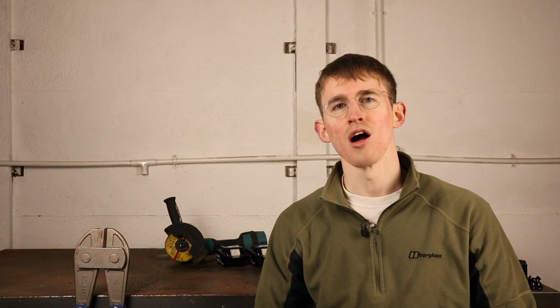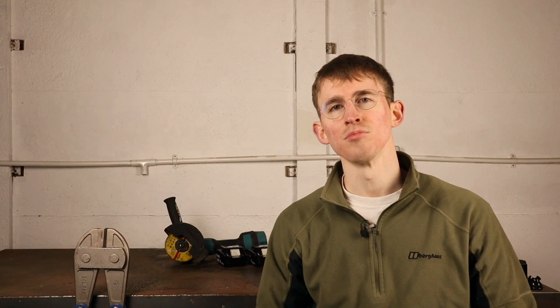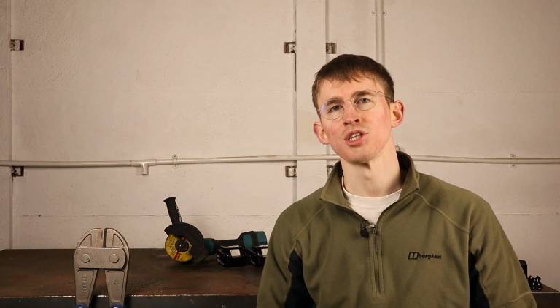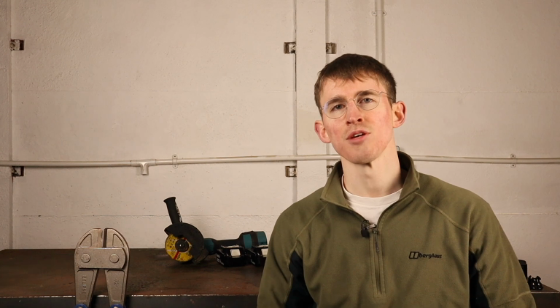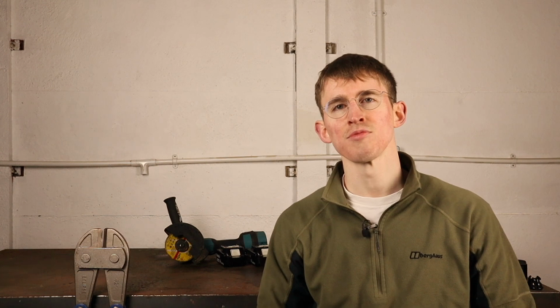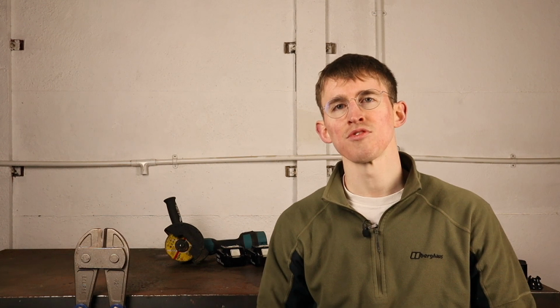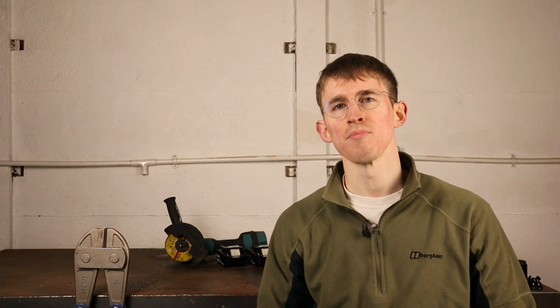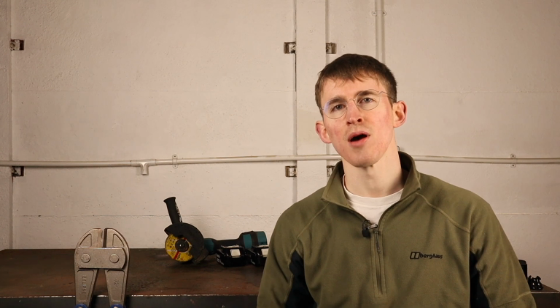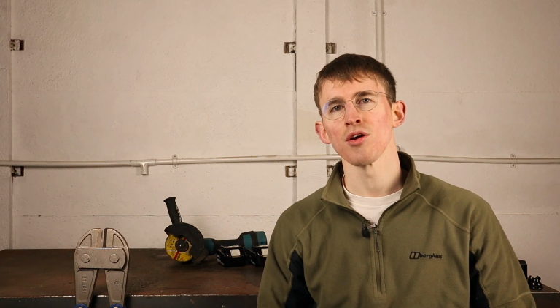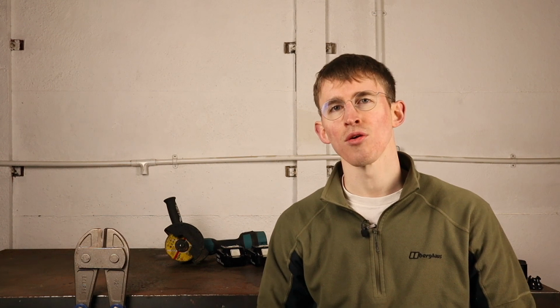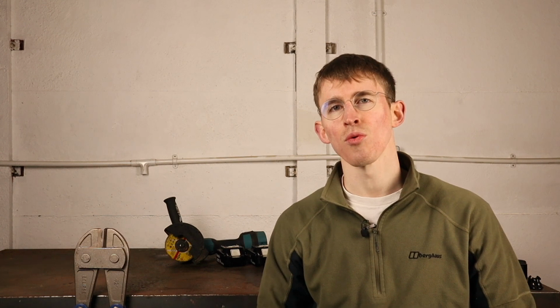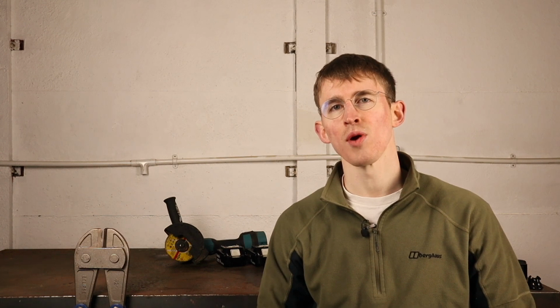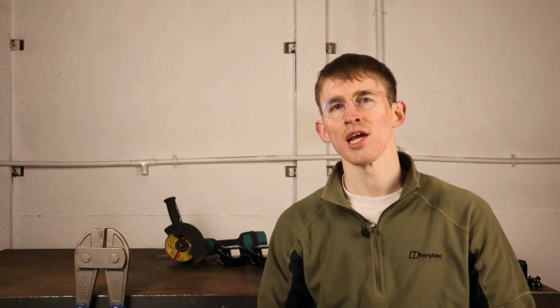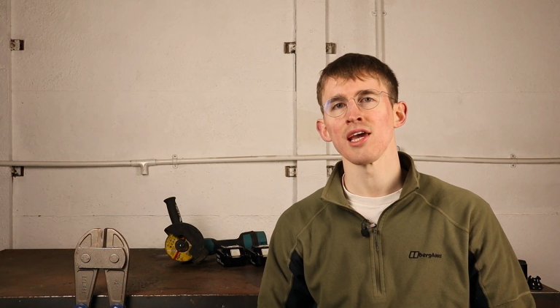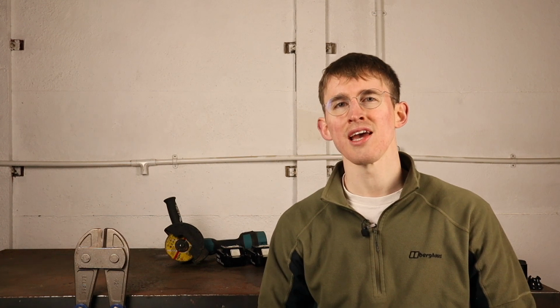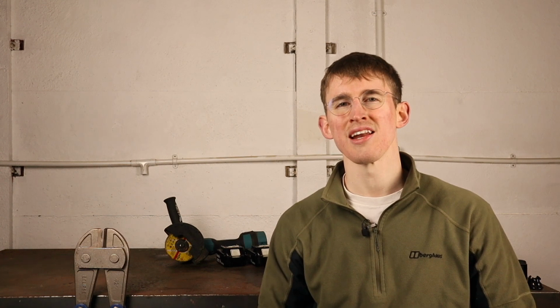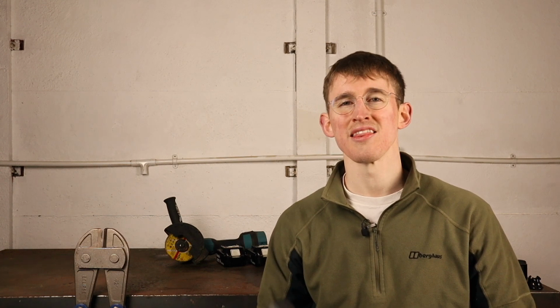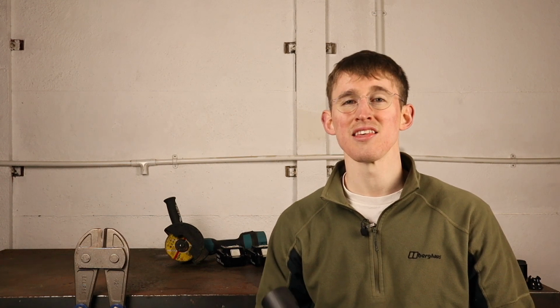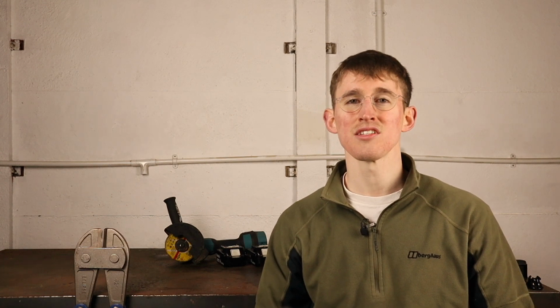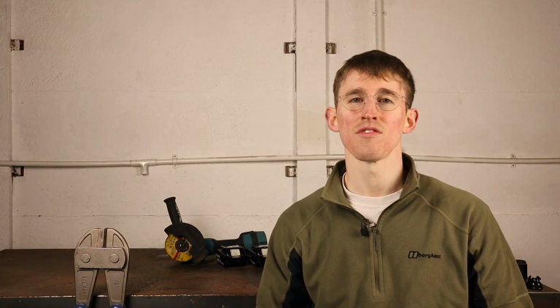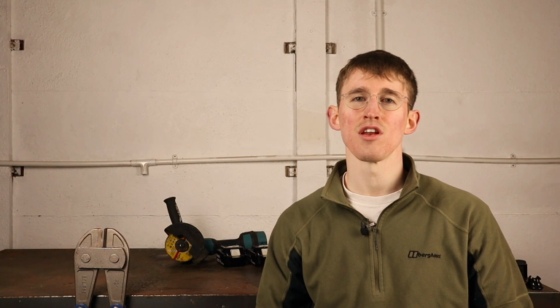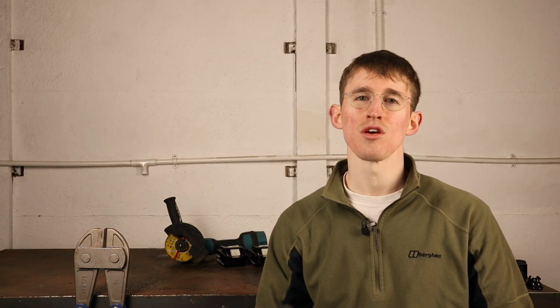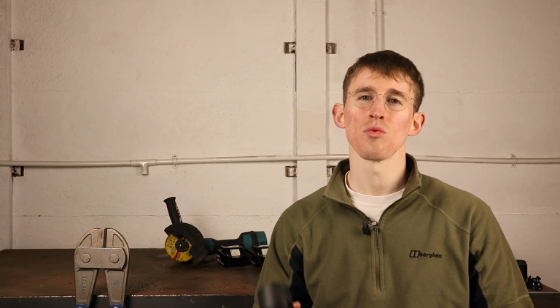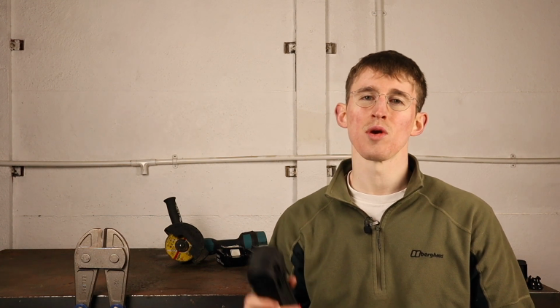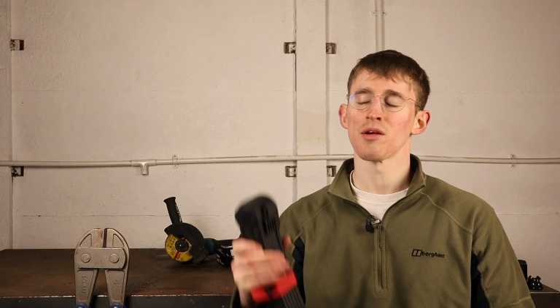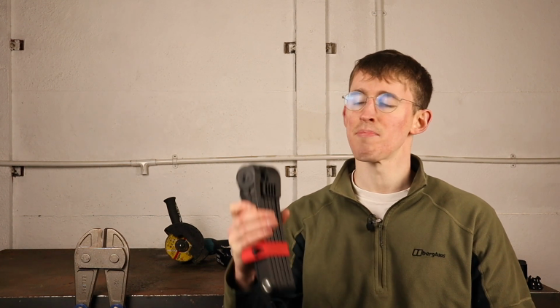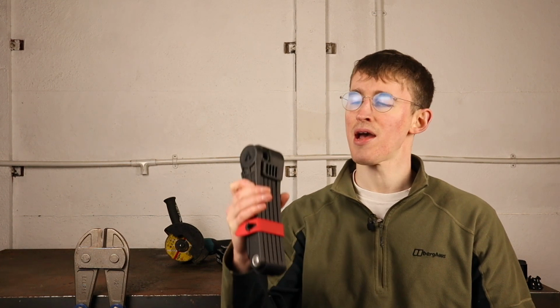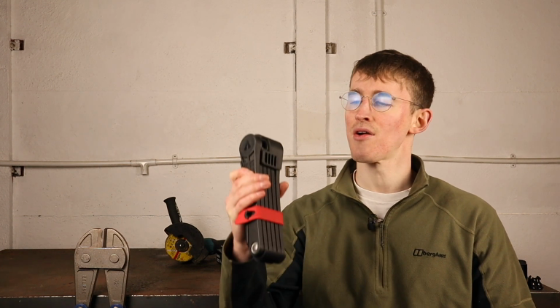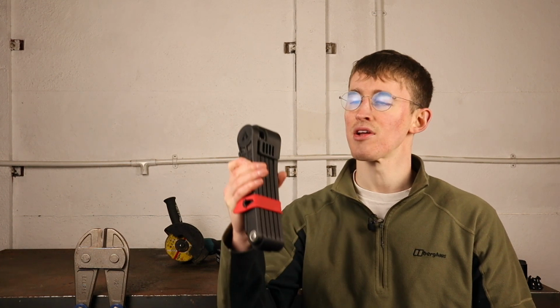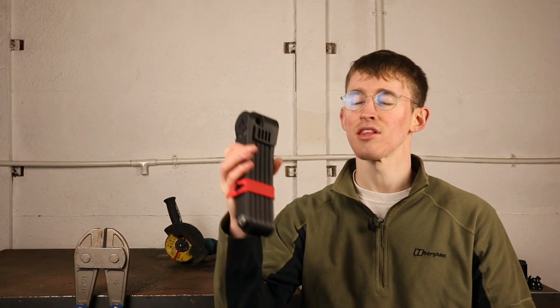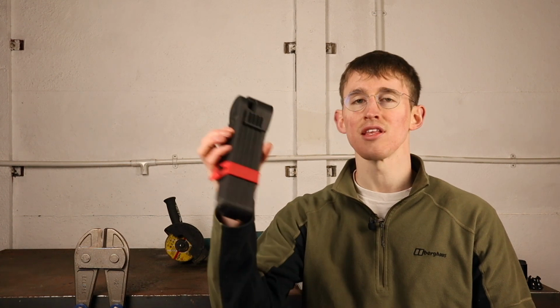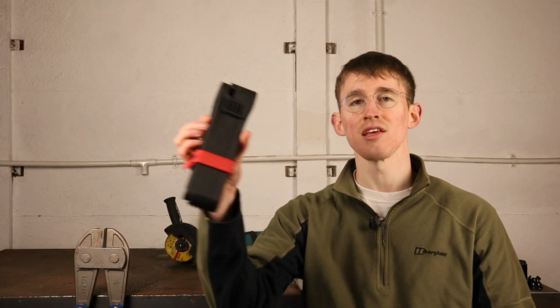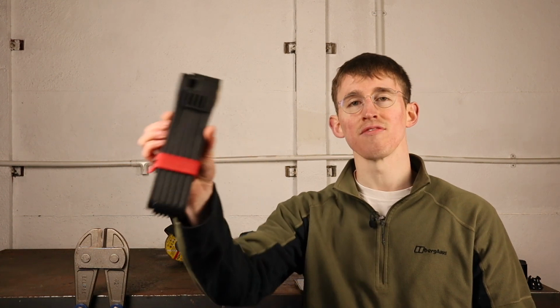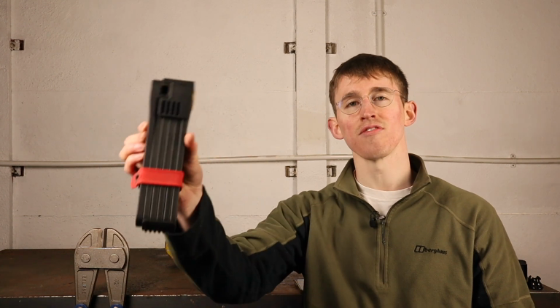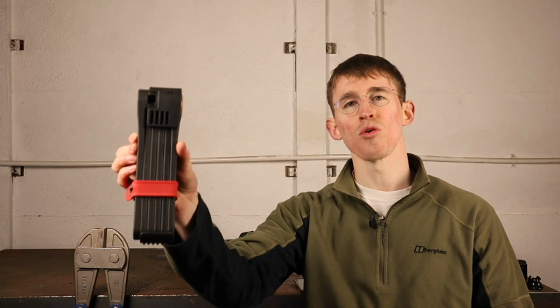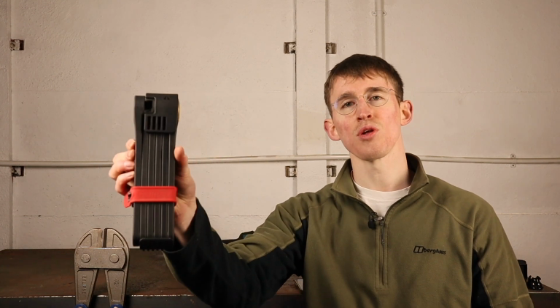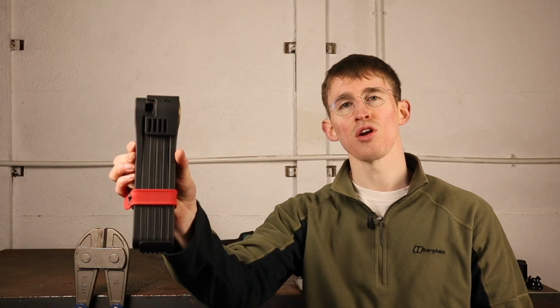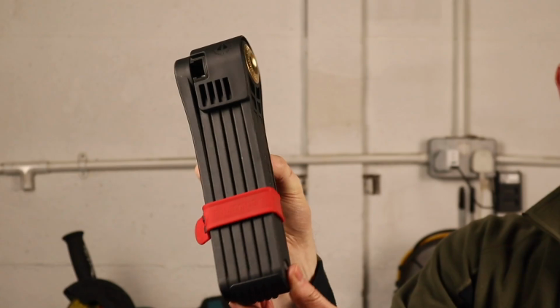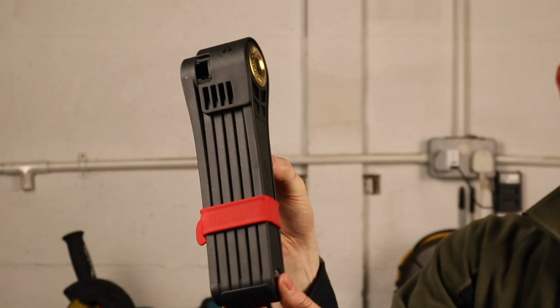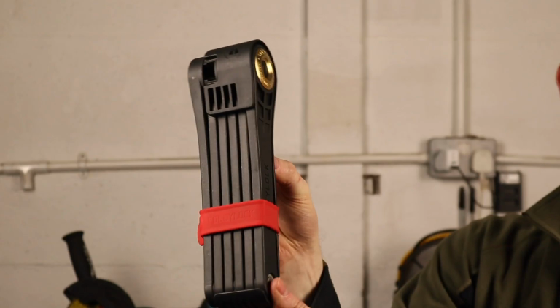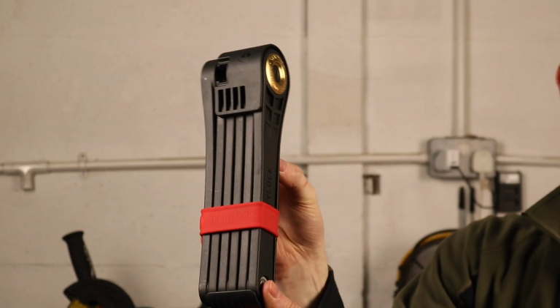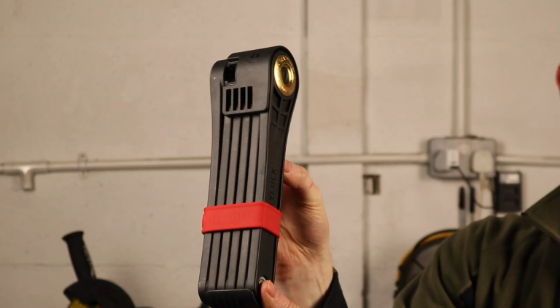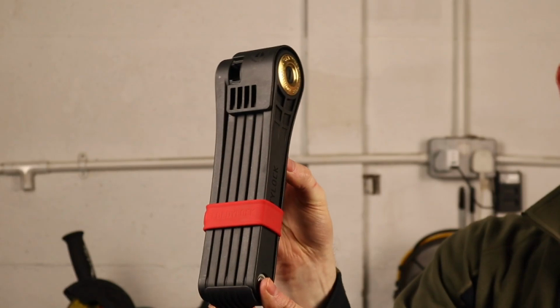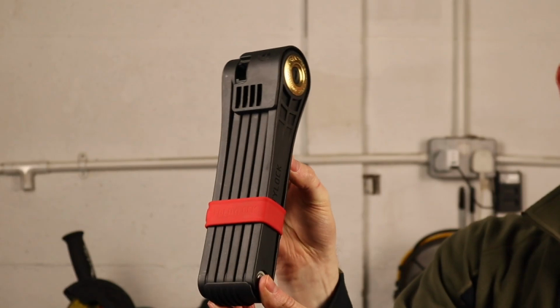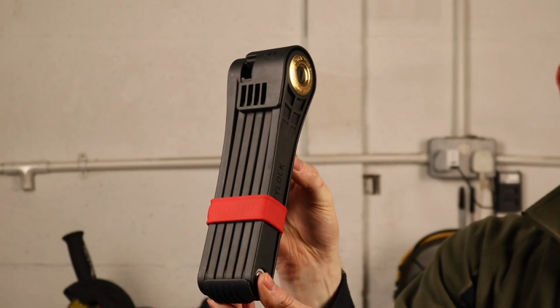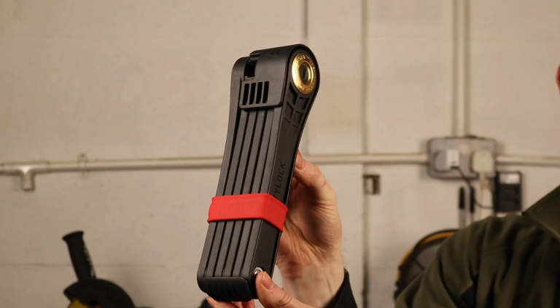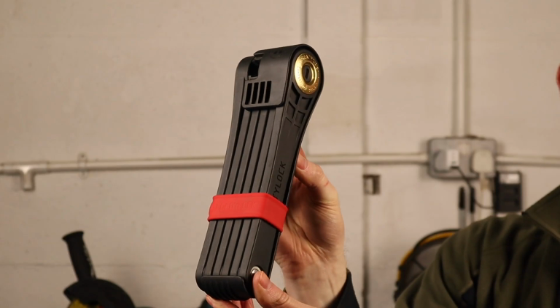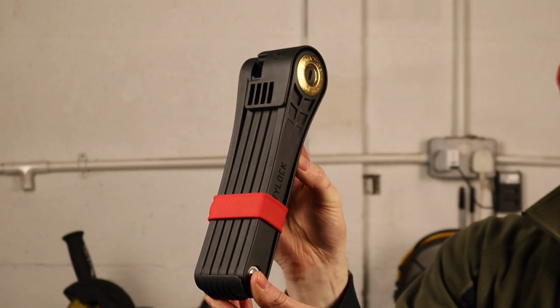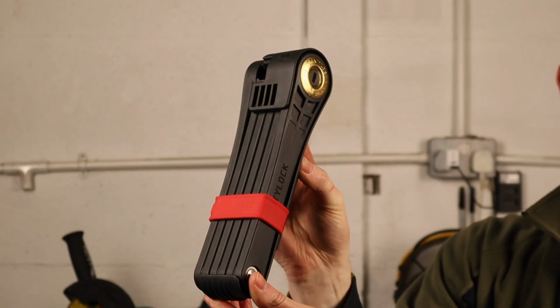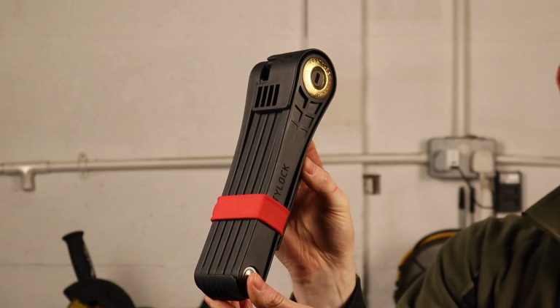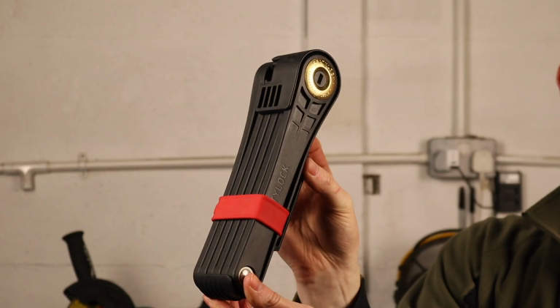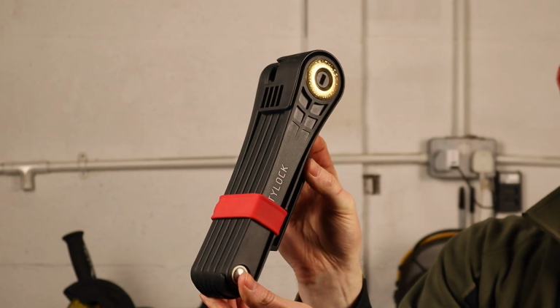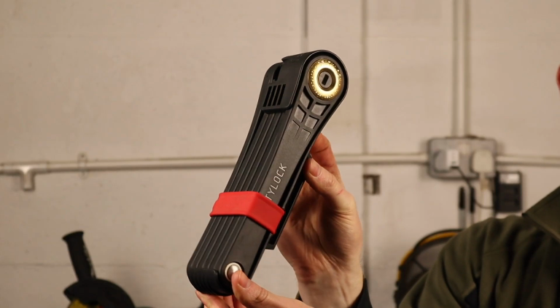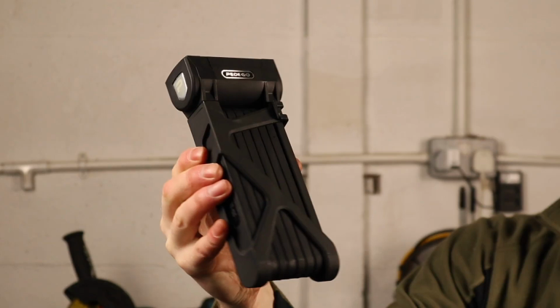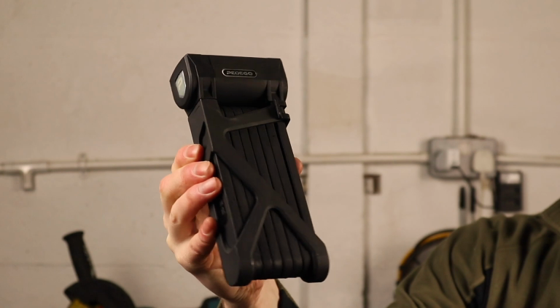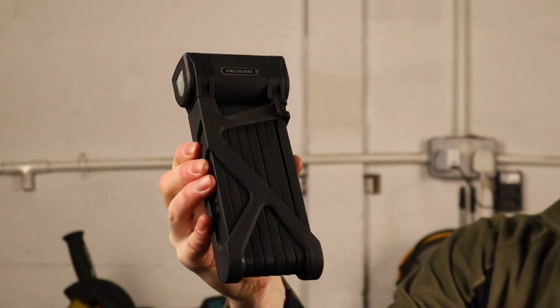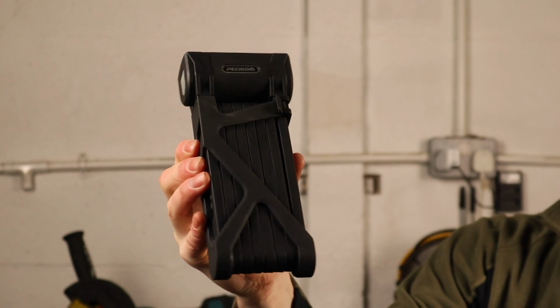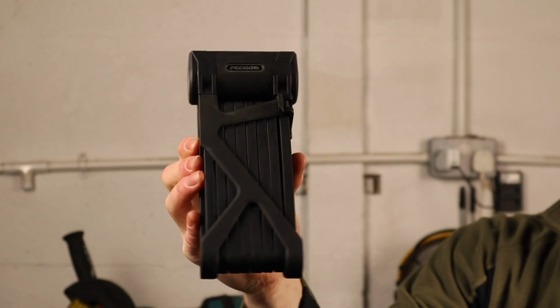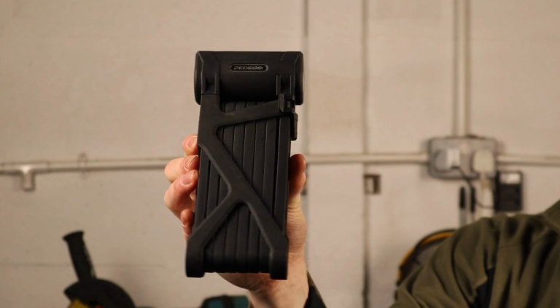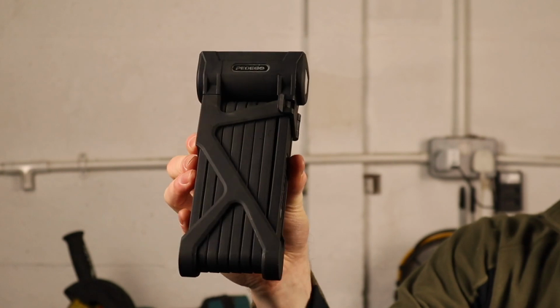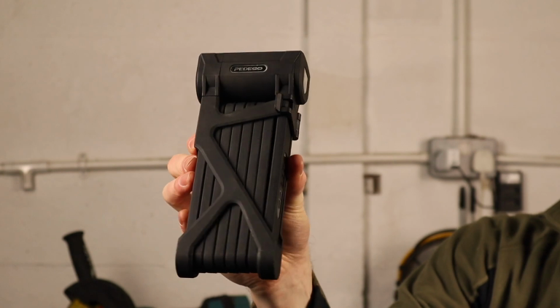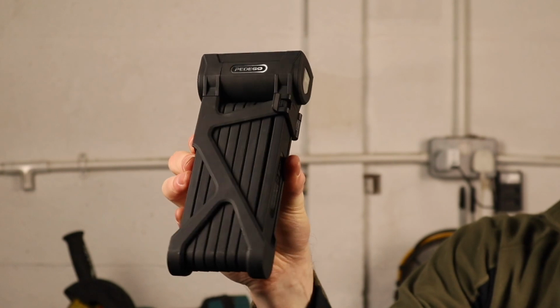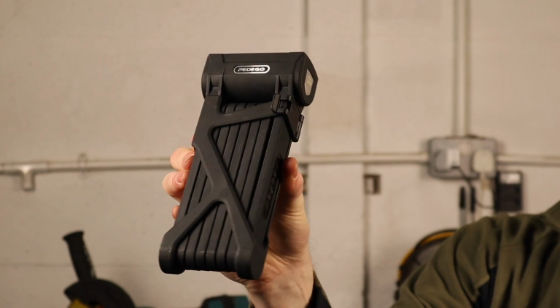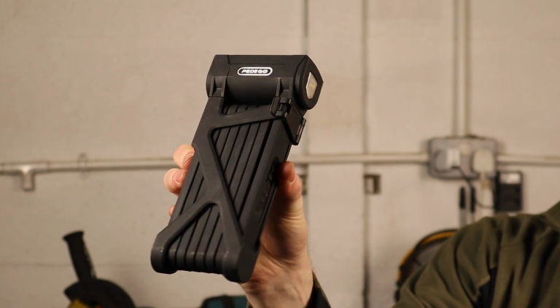I'm James from Bike Lock Wiki and in this video we're comparing the Foldy Lock Elite to the Pedego Folding Bike Lock.